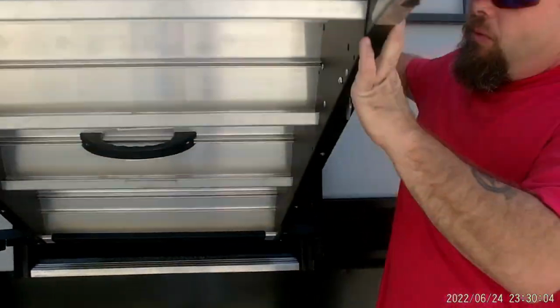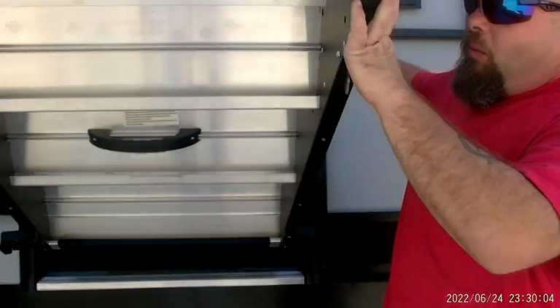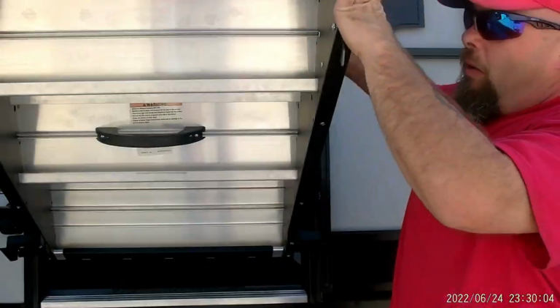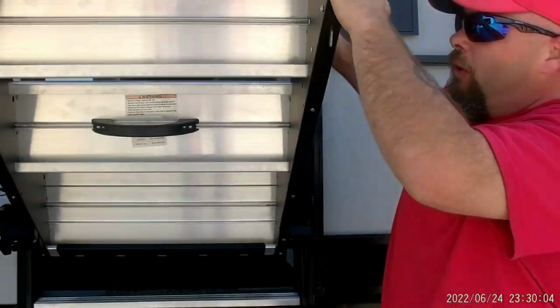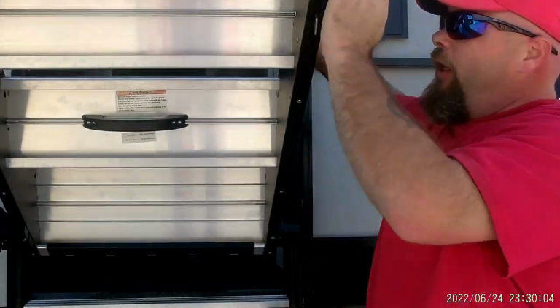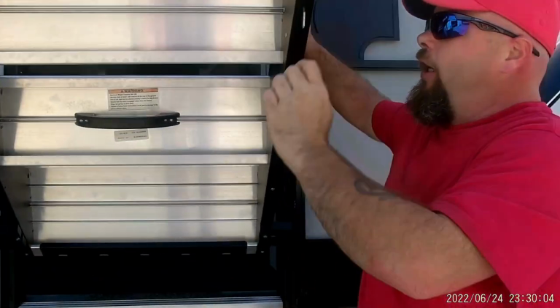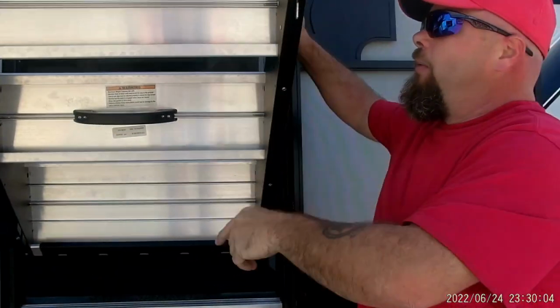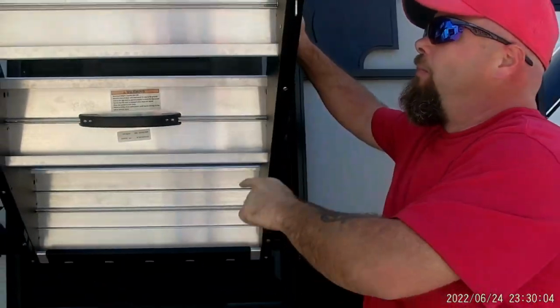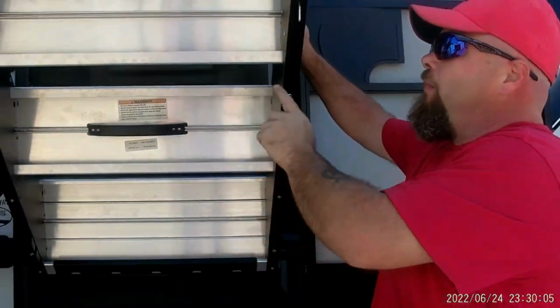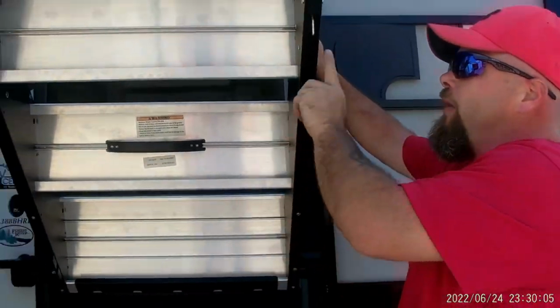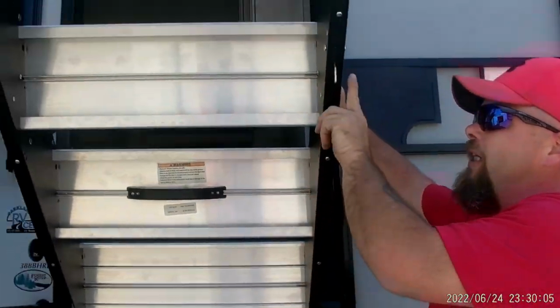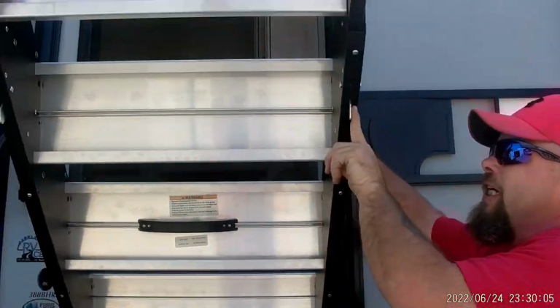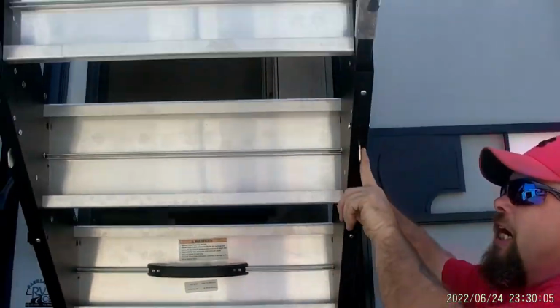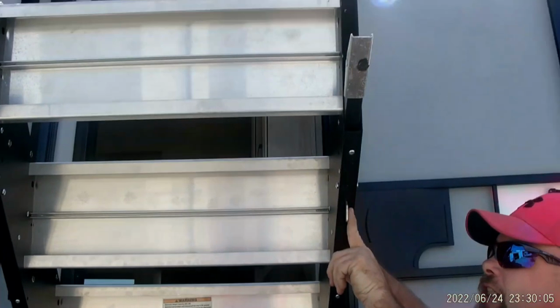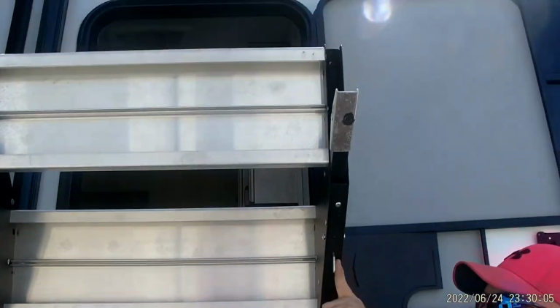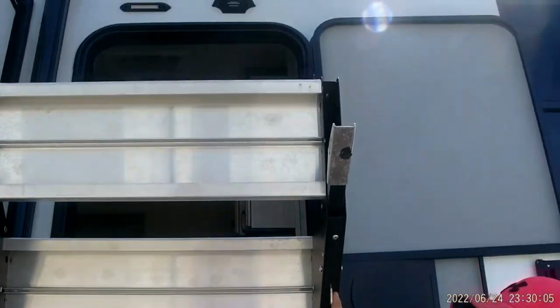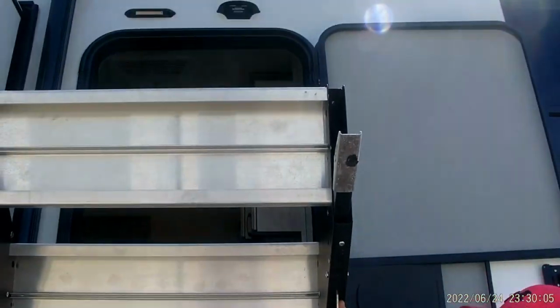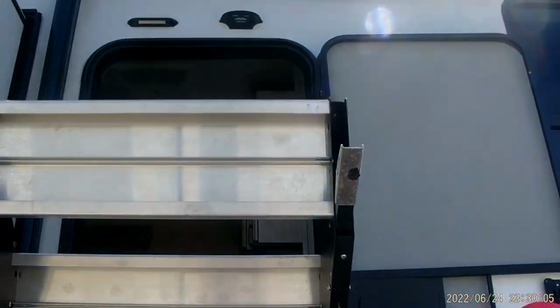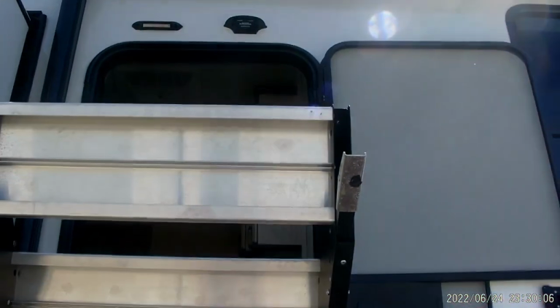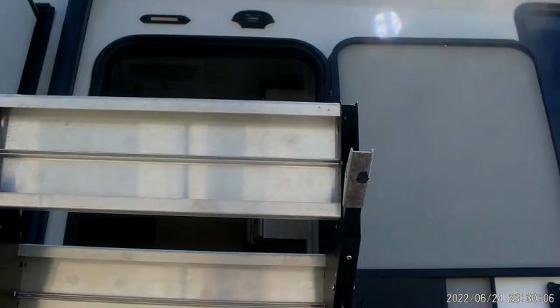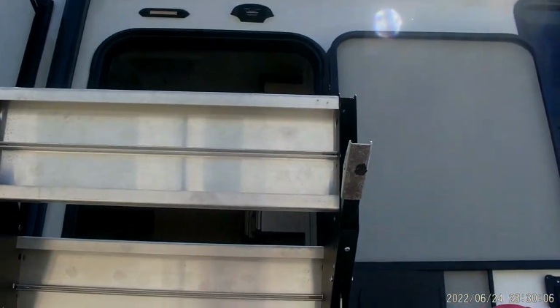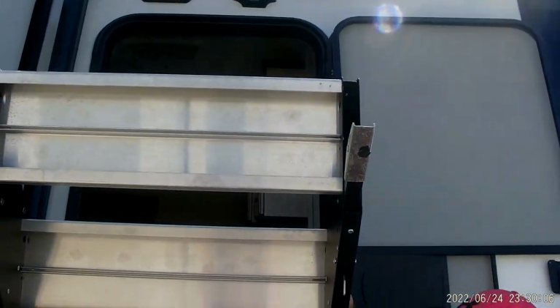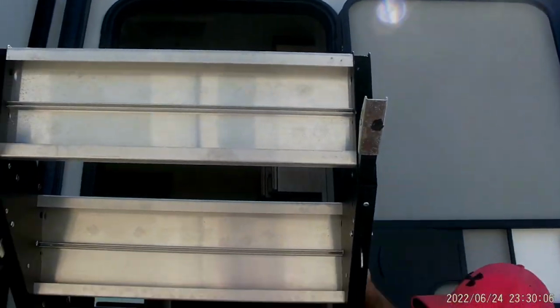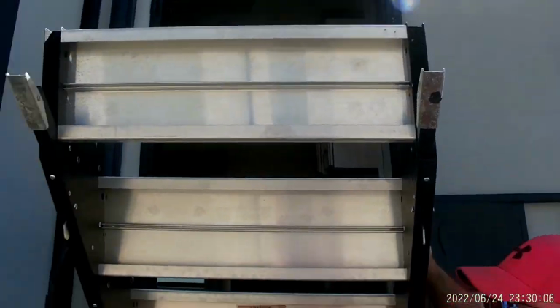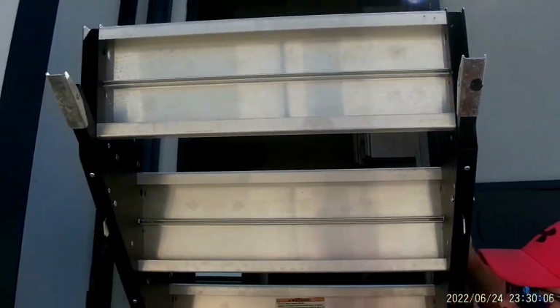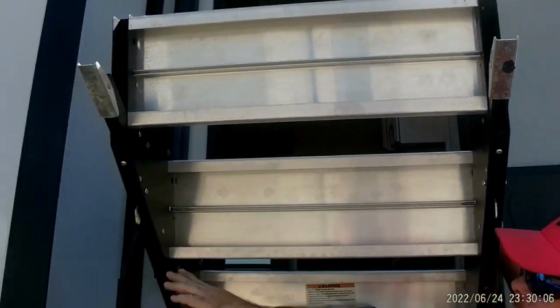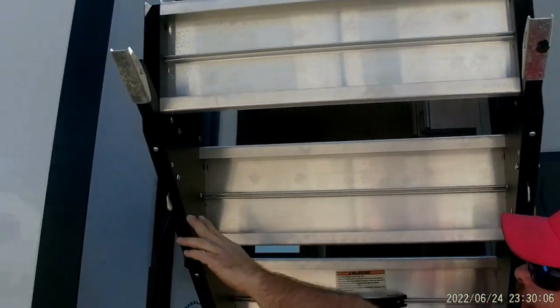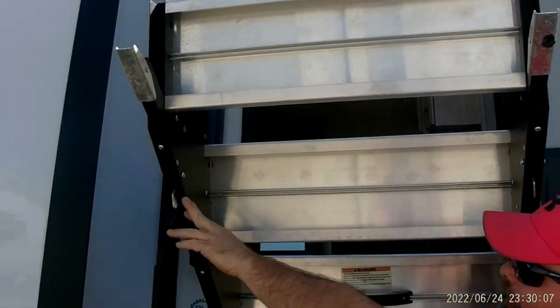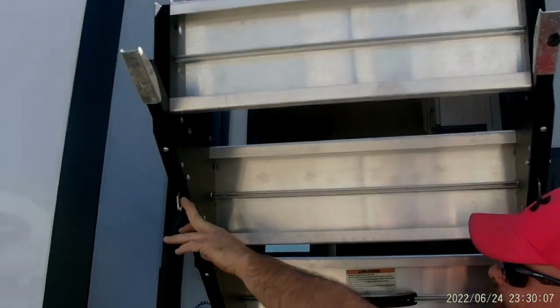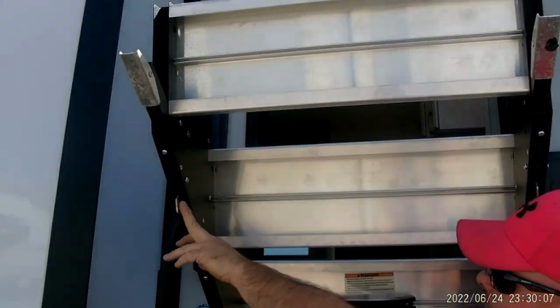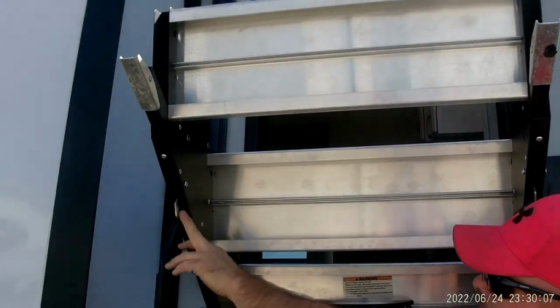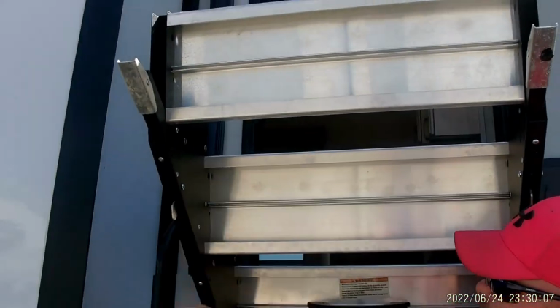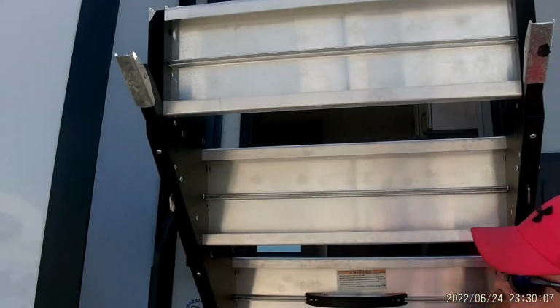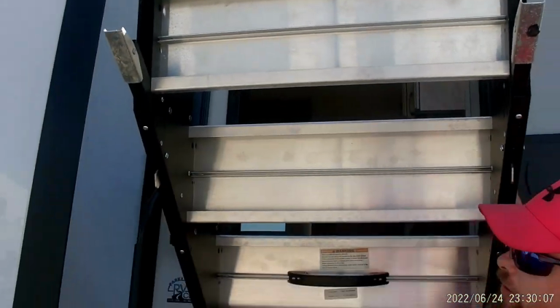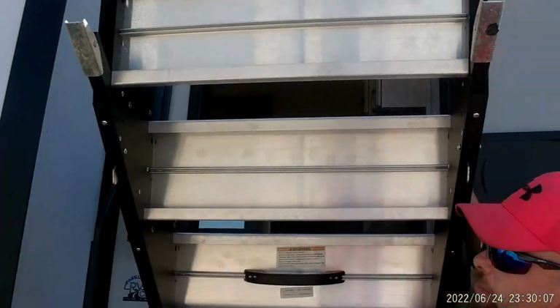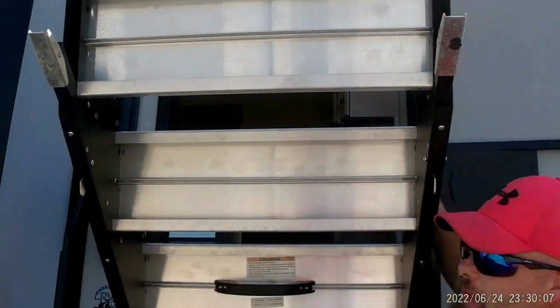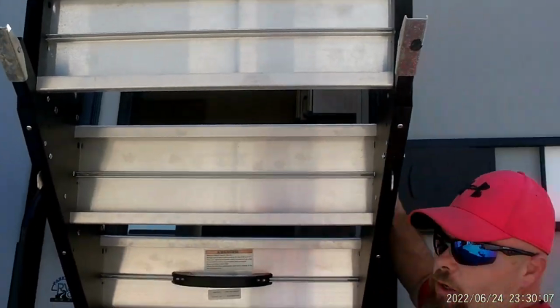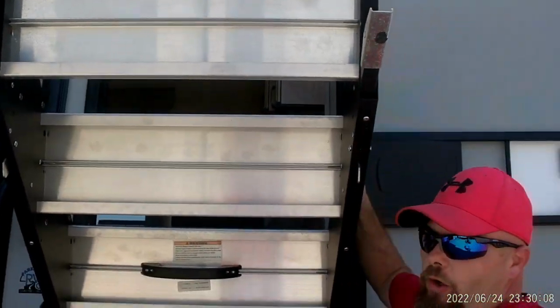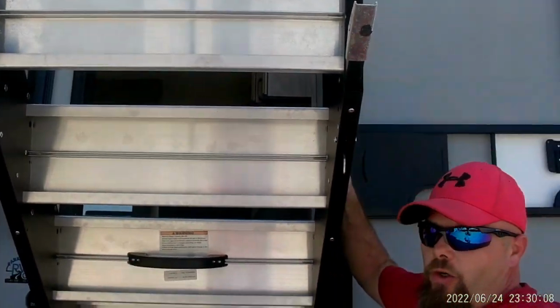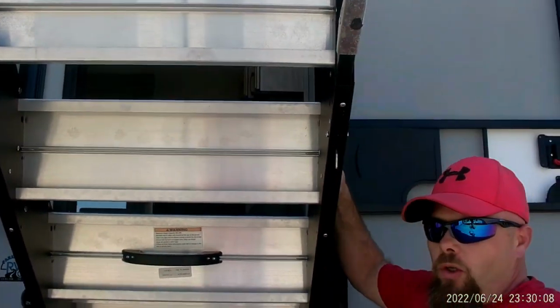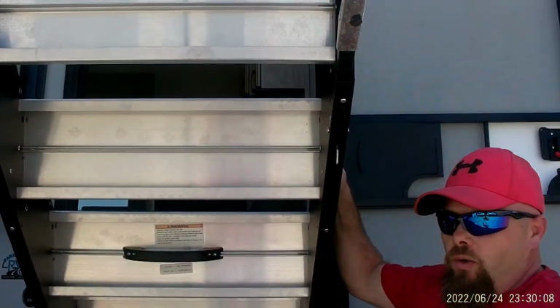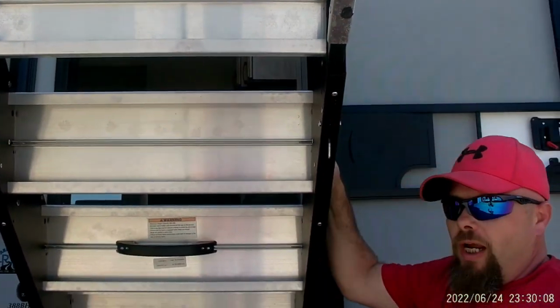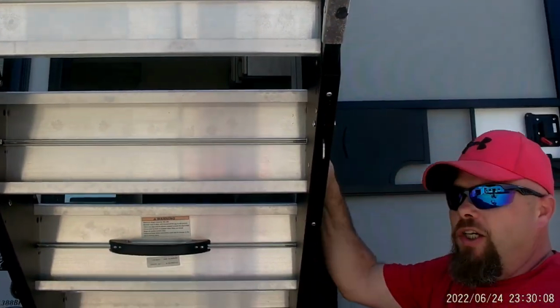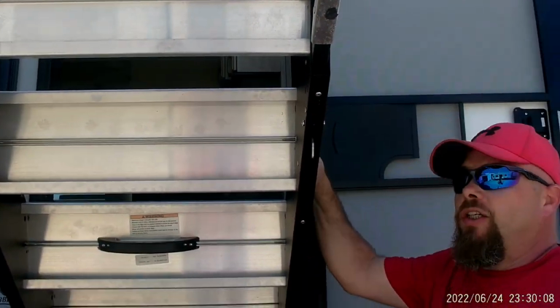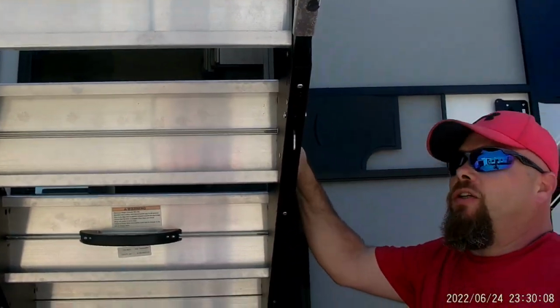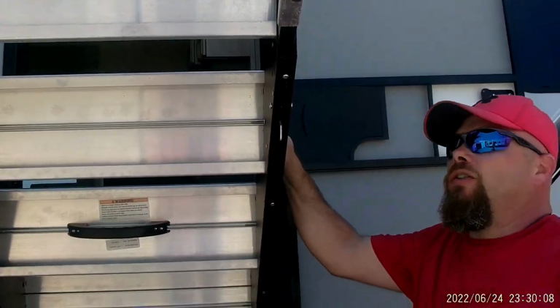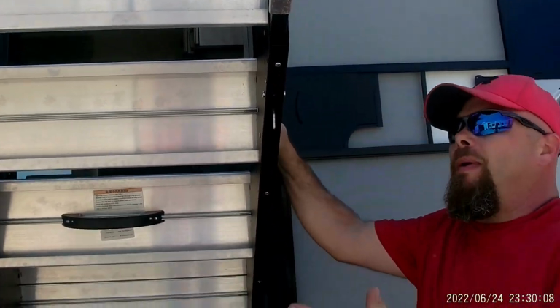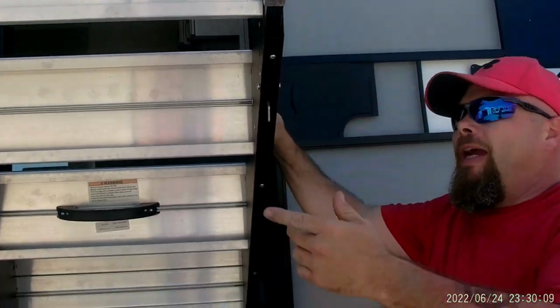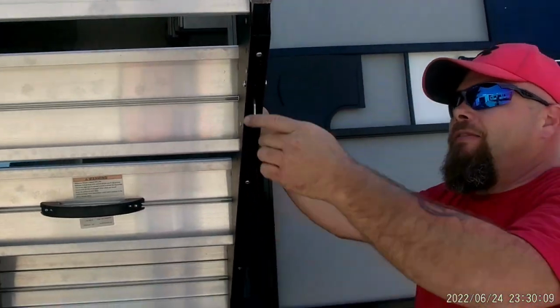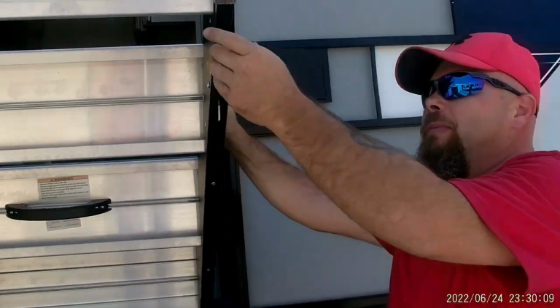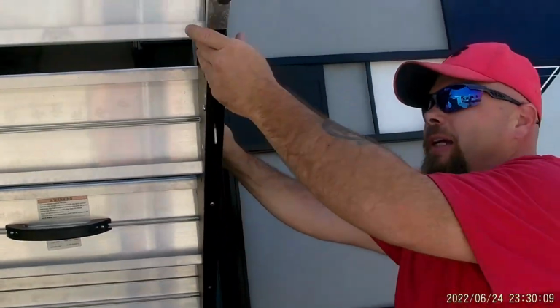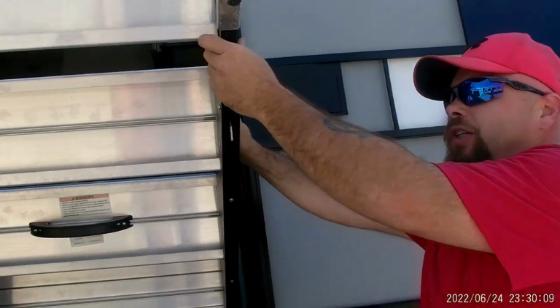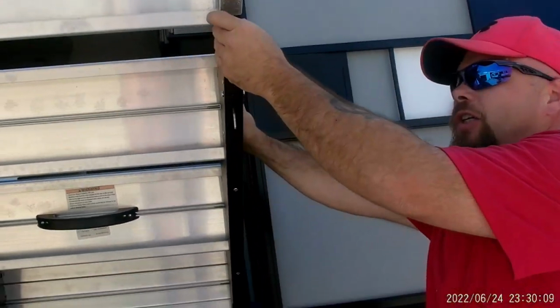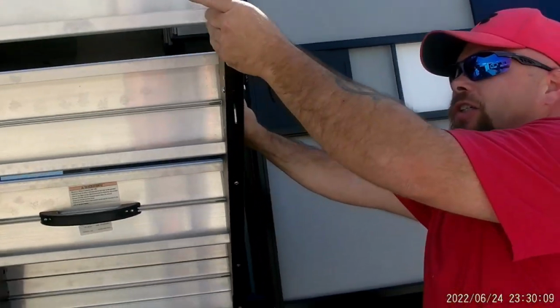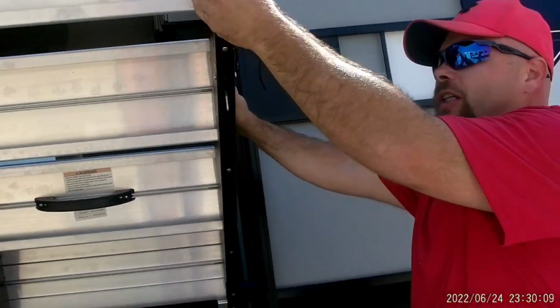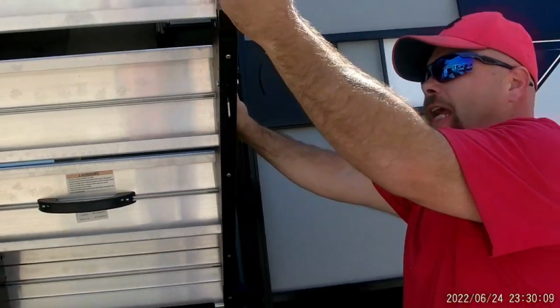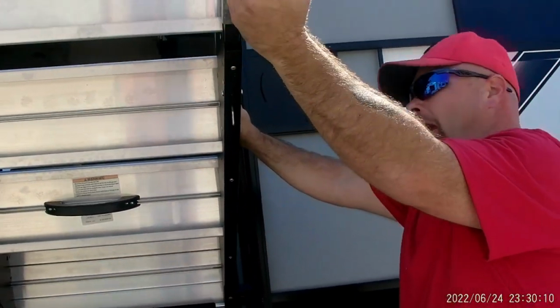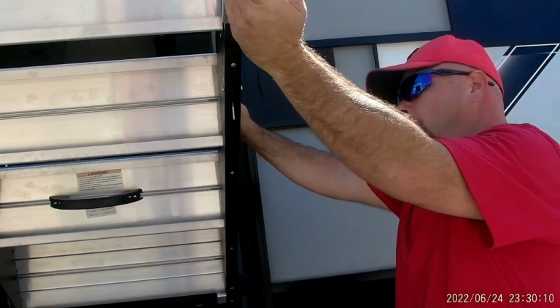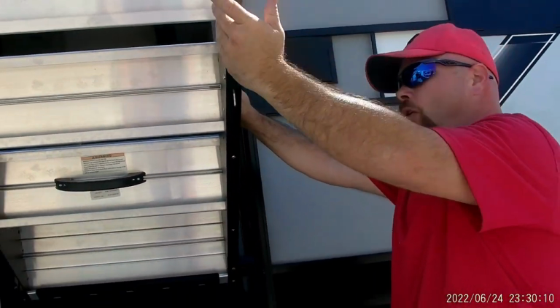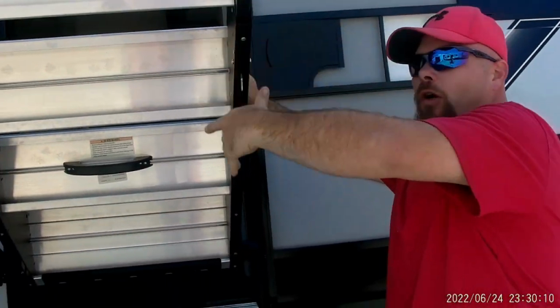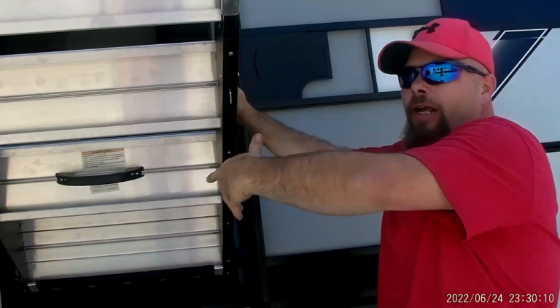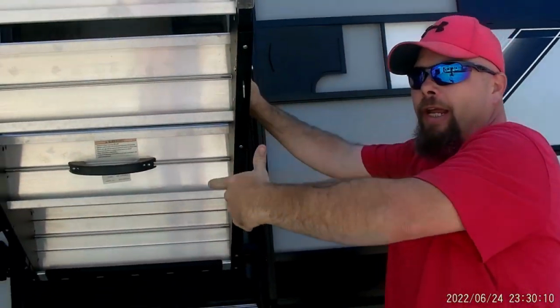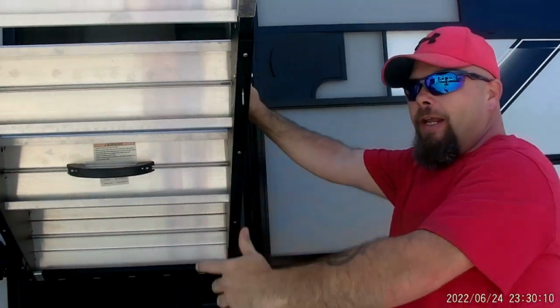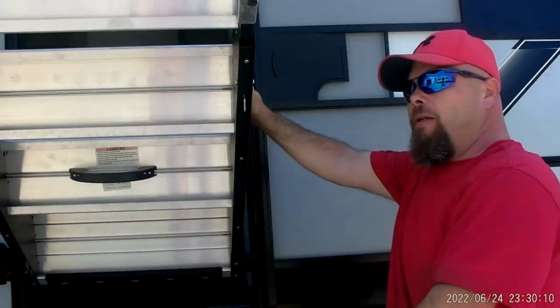You can also adjust the feet on the steps — depending on your location, those may have to be adjusted in or out. Alright, let's step inside.